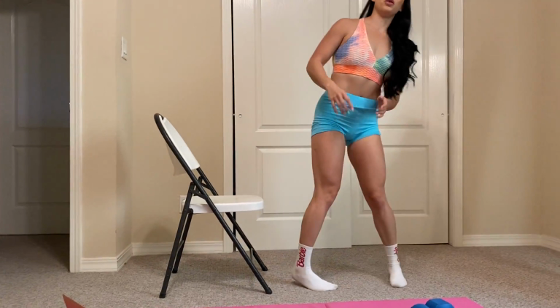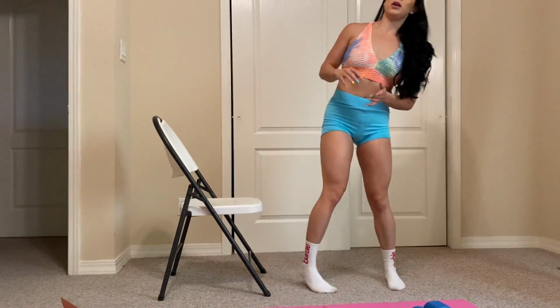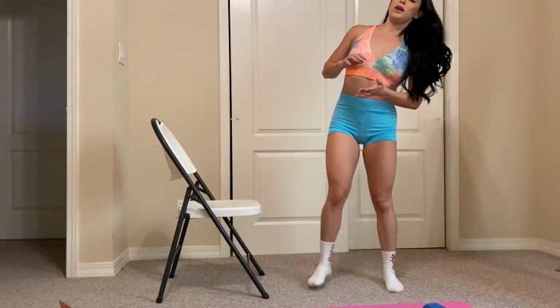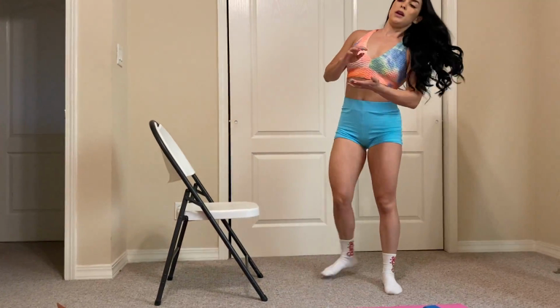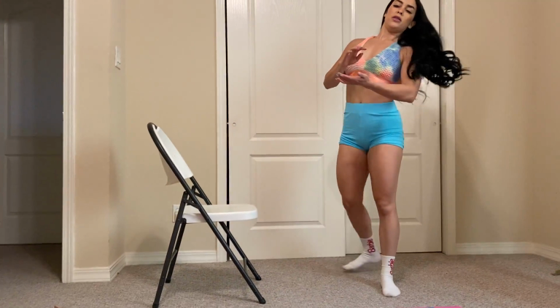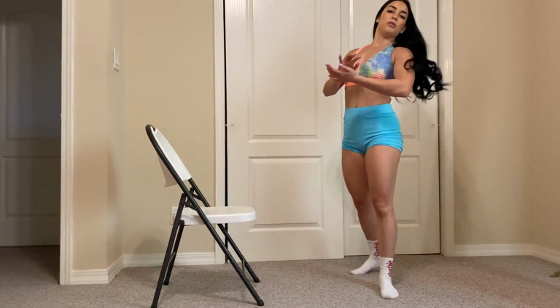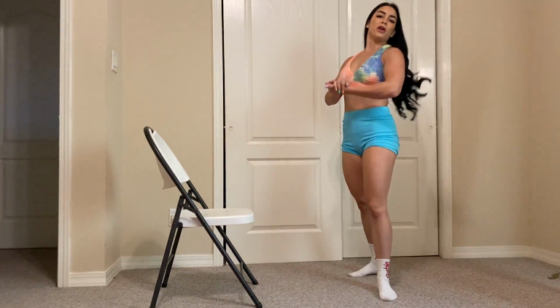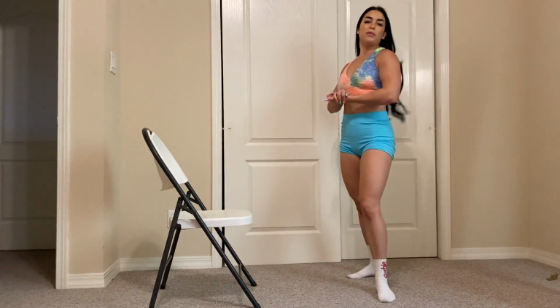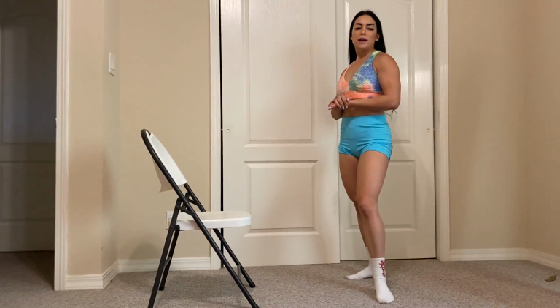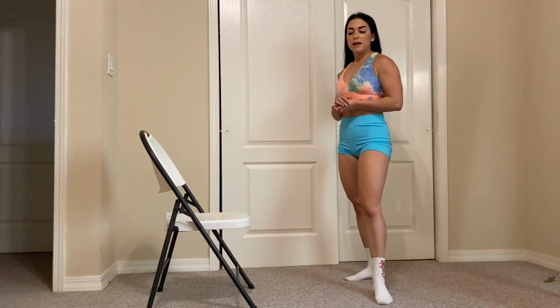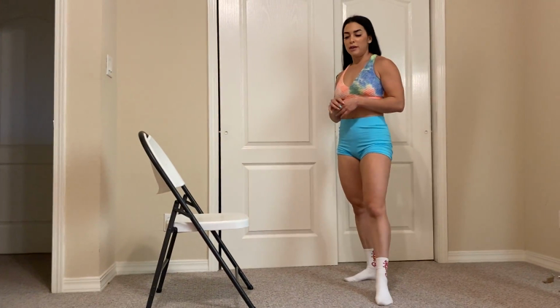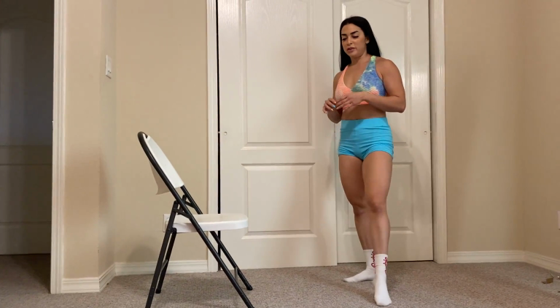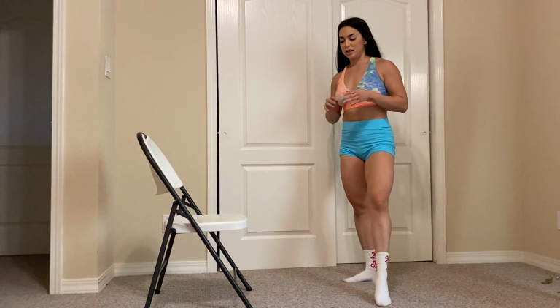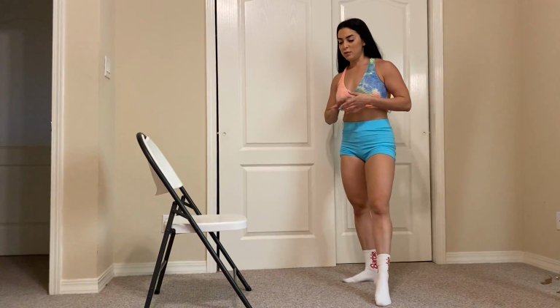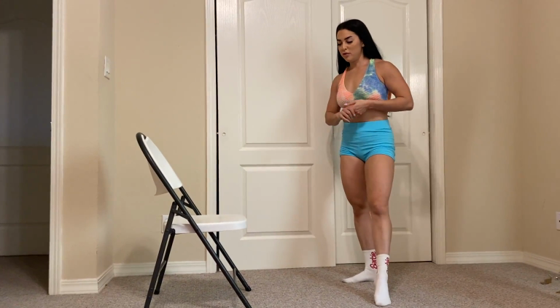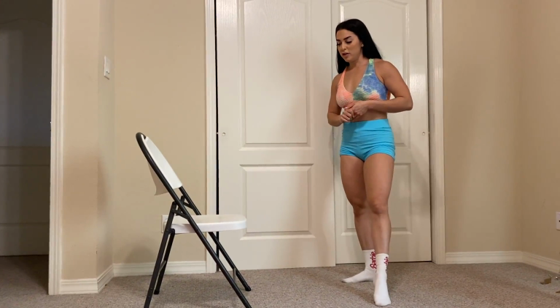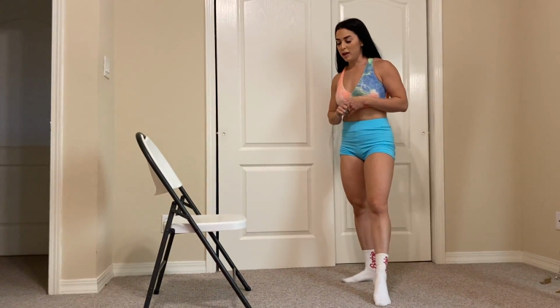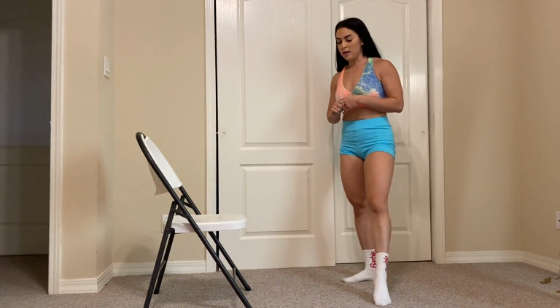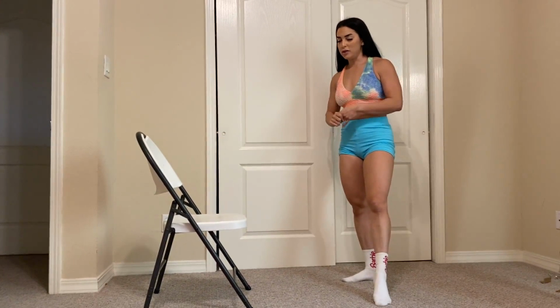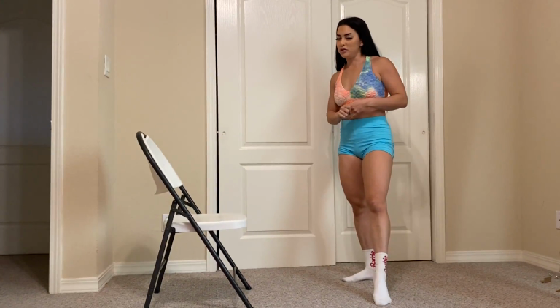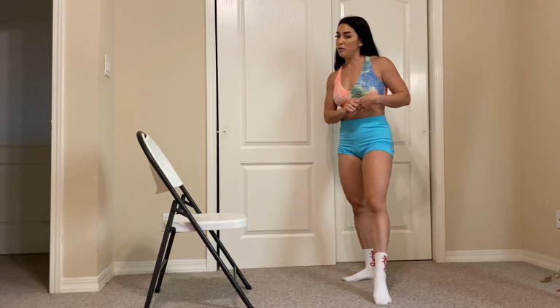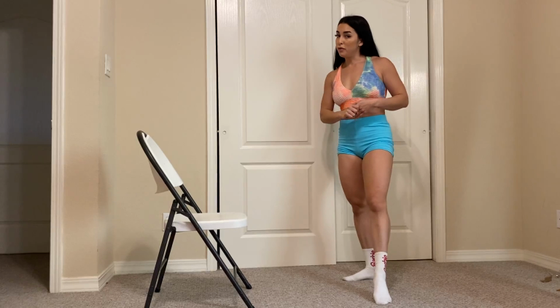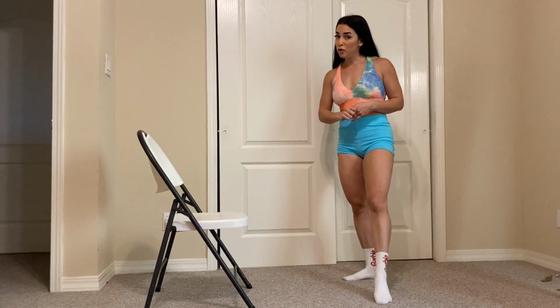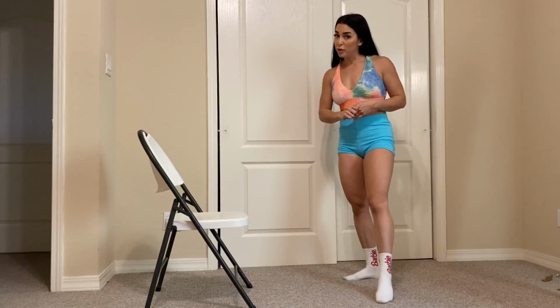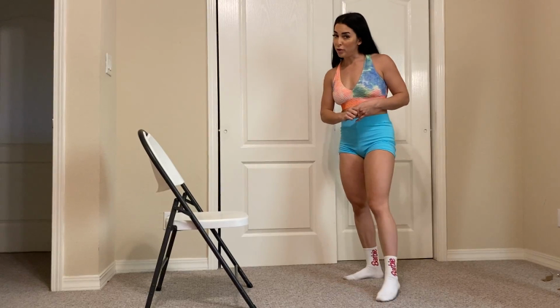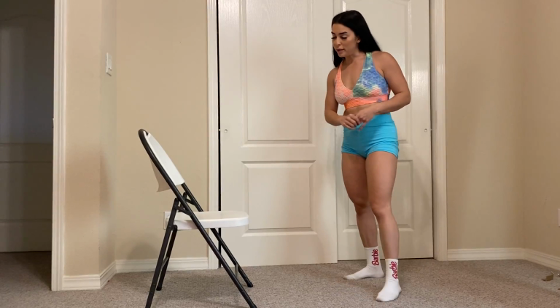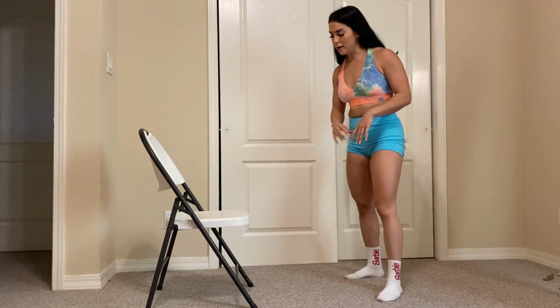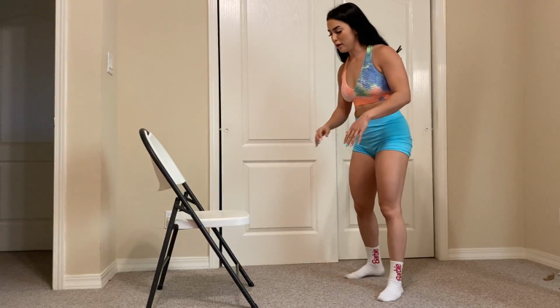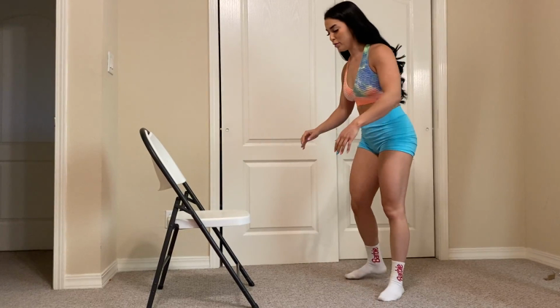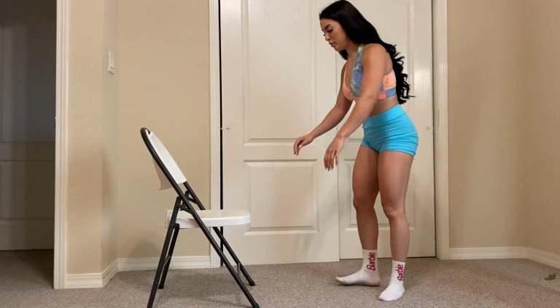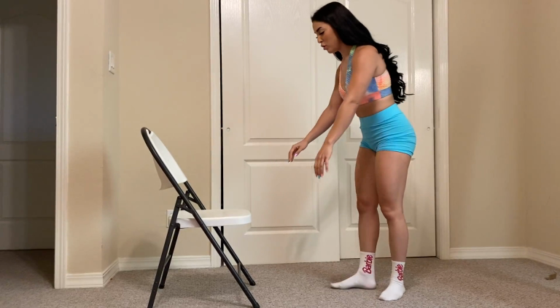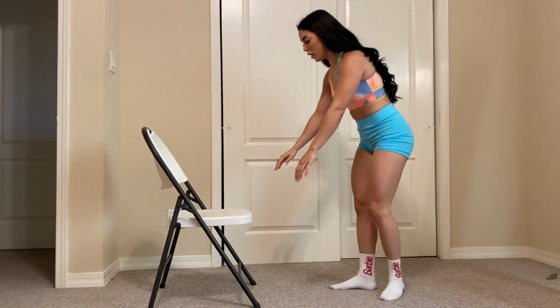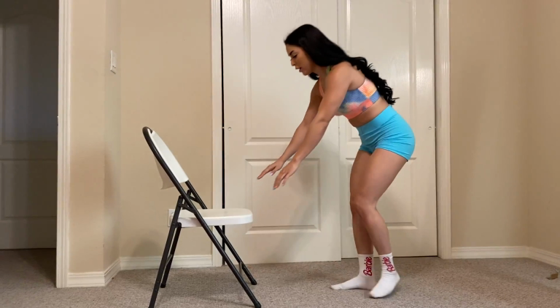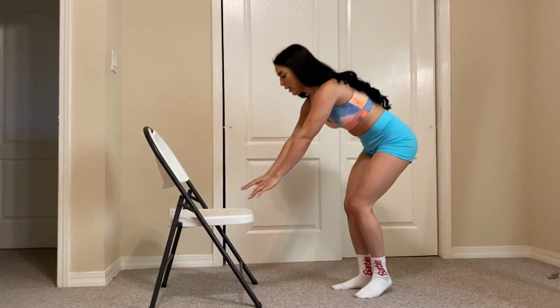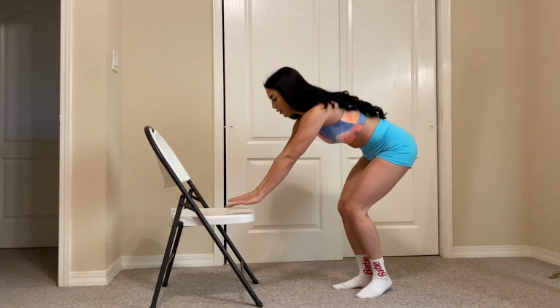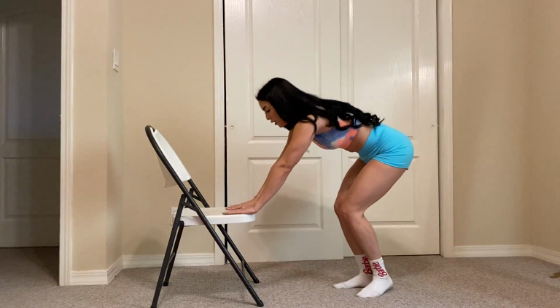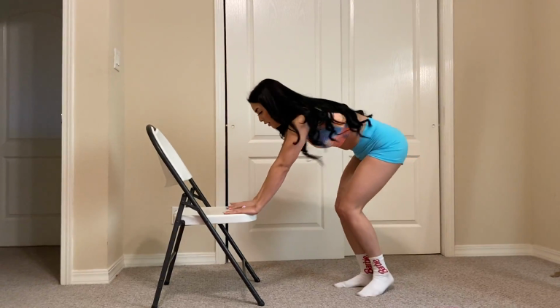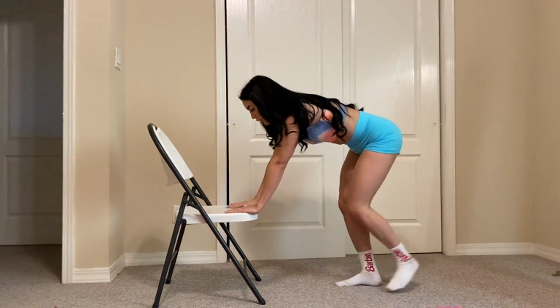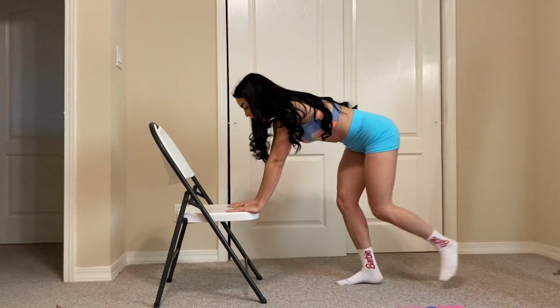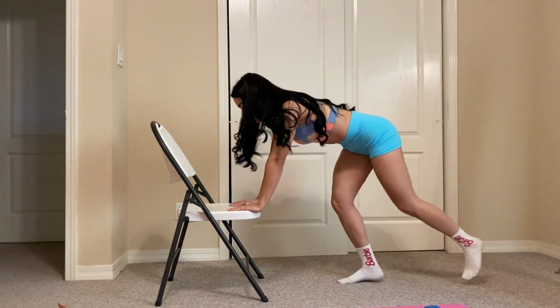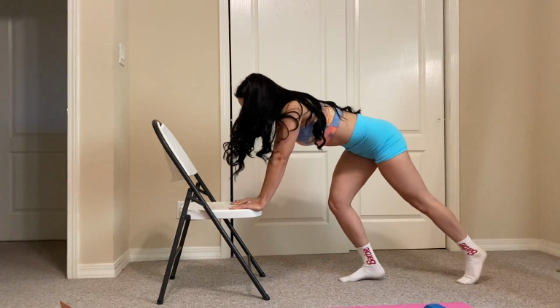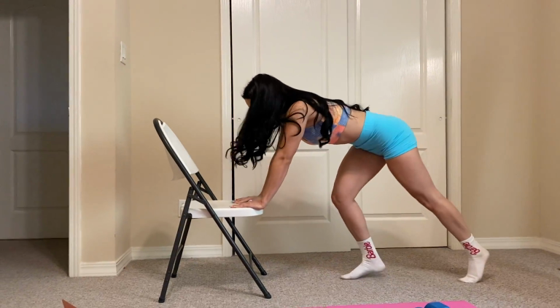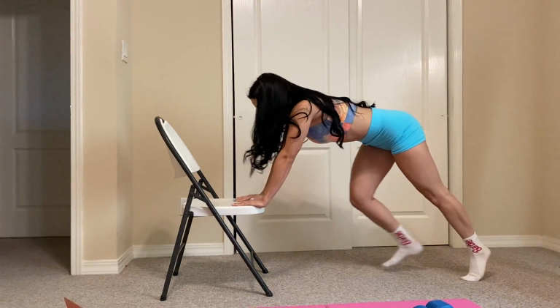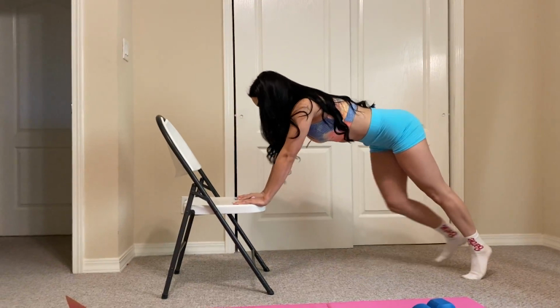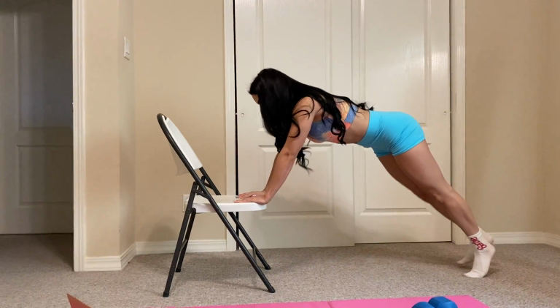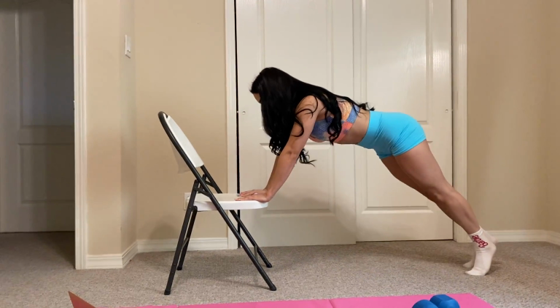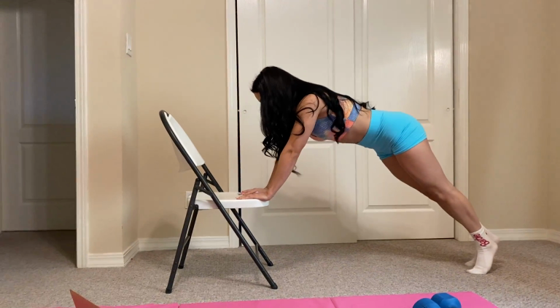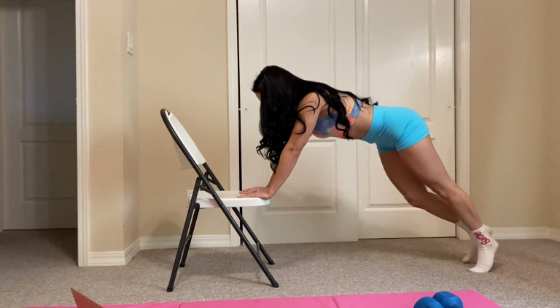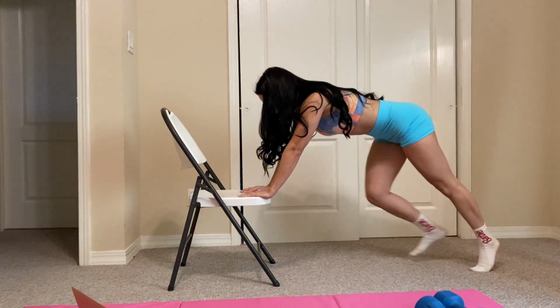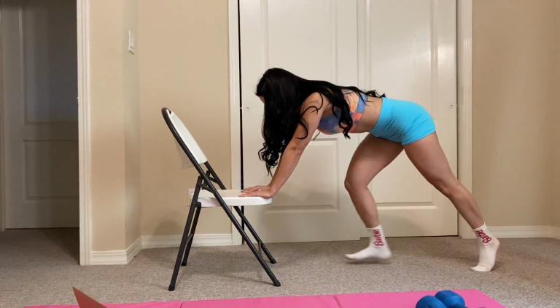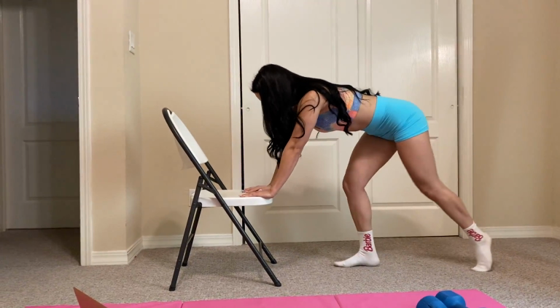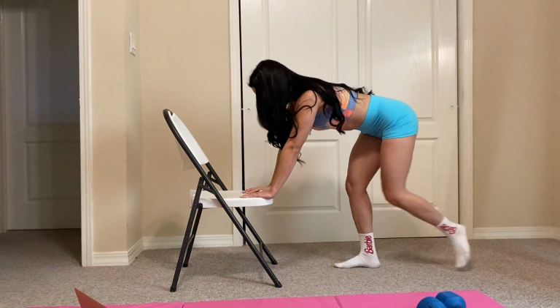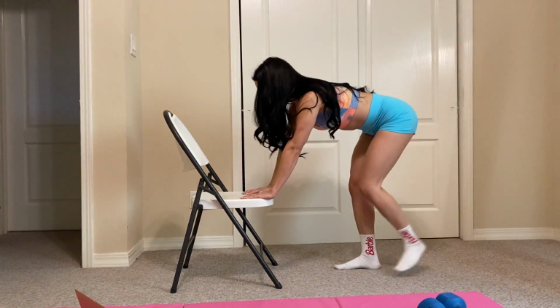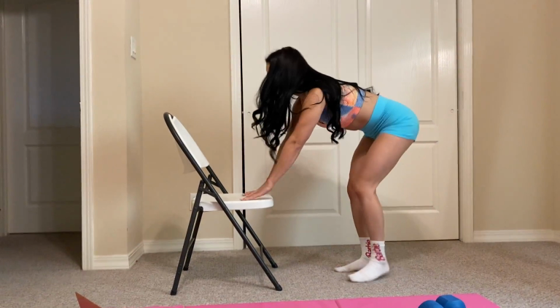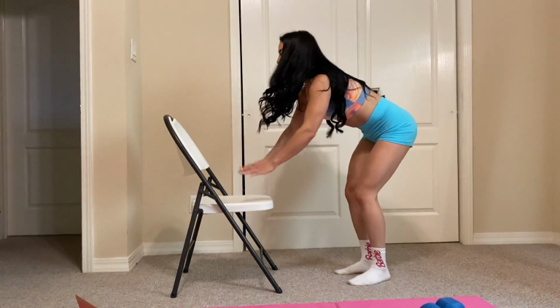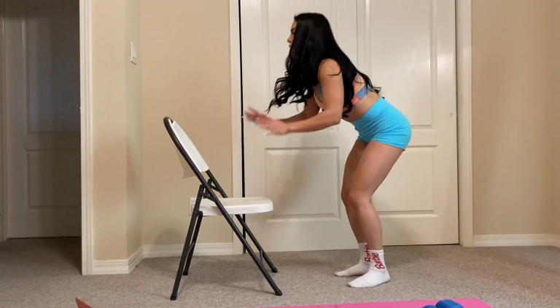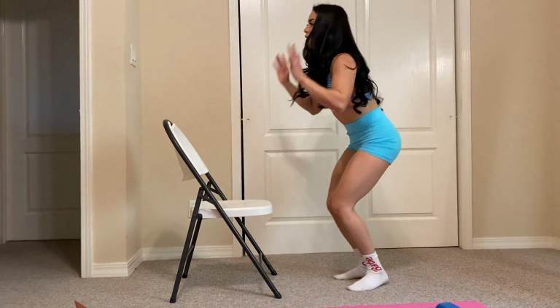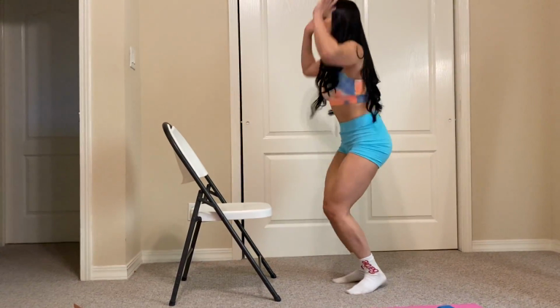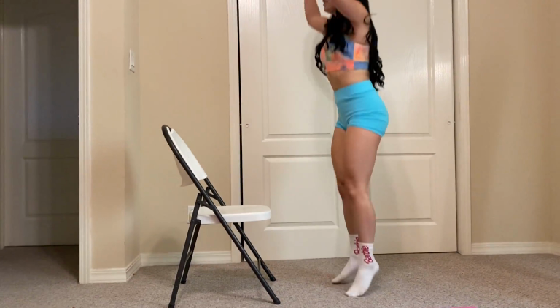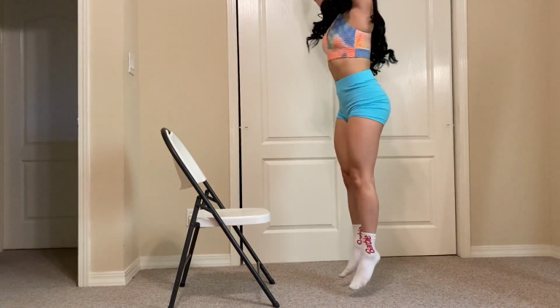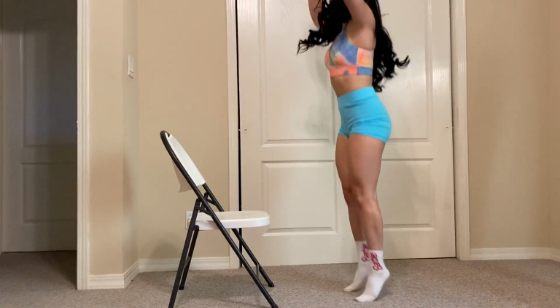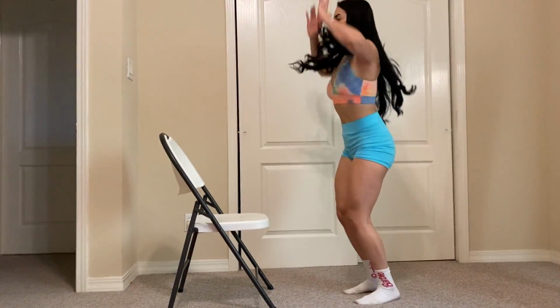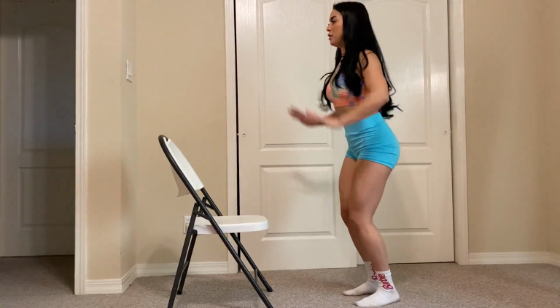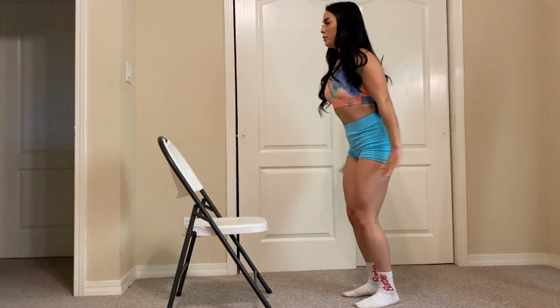So the burpee — if there are some of you that cannot do the full burpee, a burpee walkout: you're going to step out, step in, little jump.